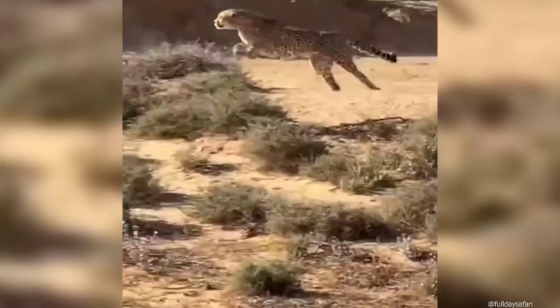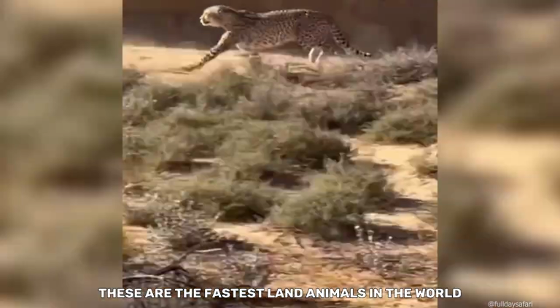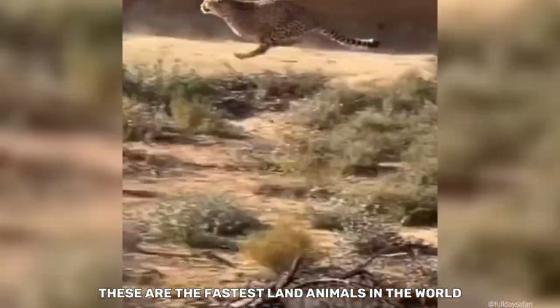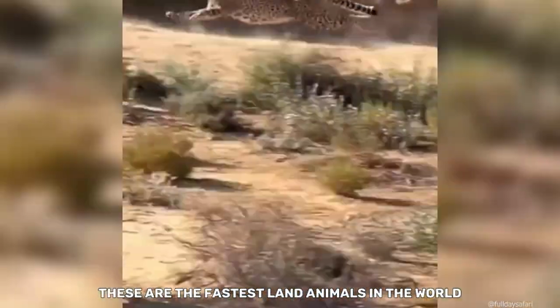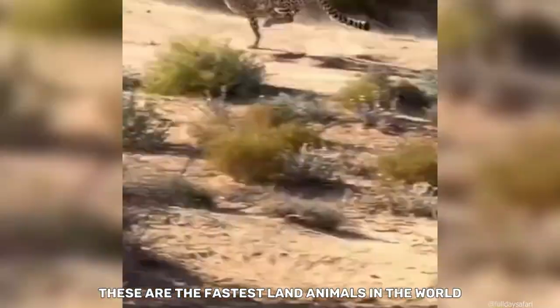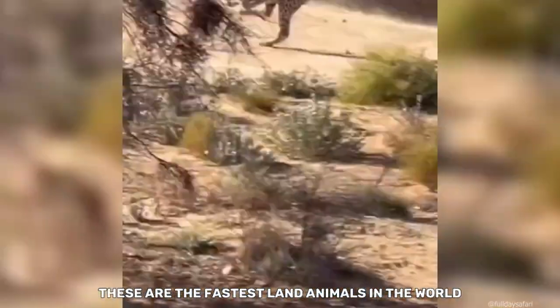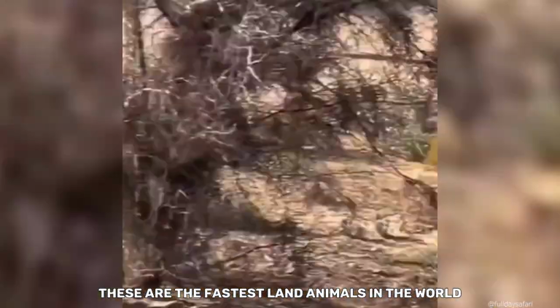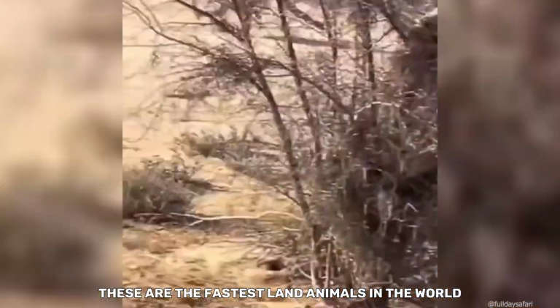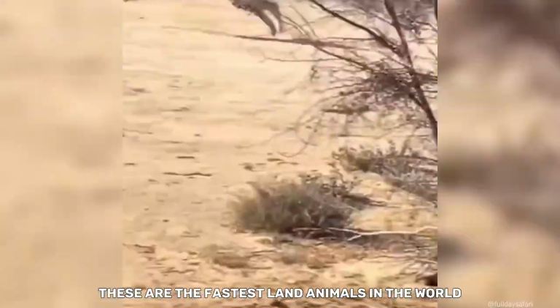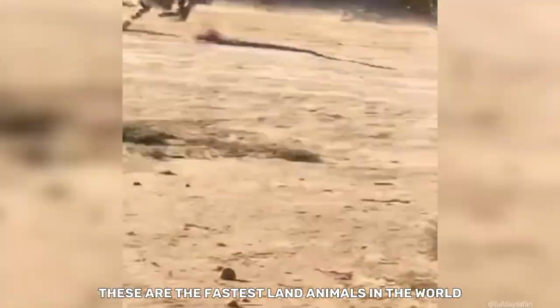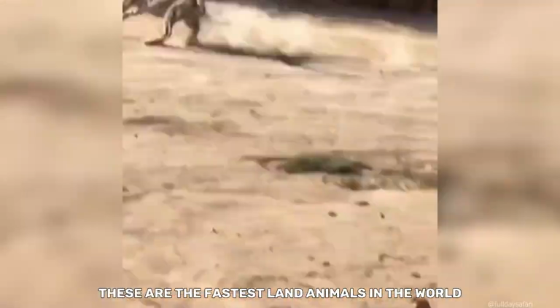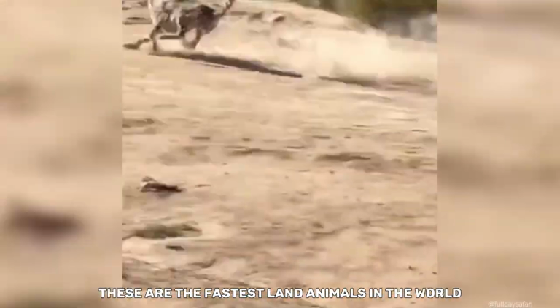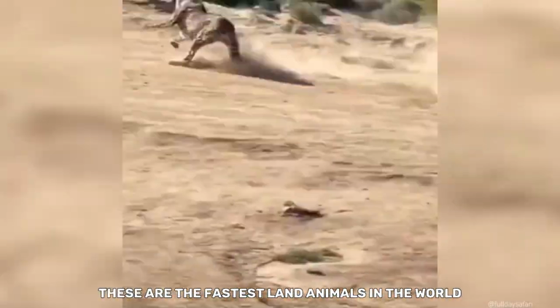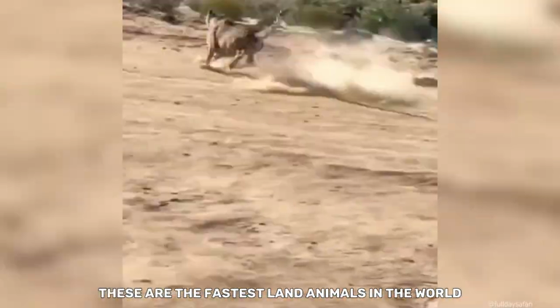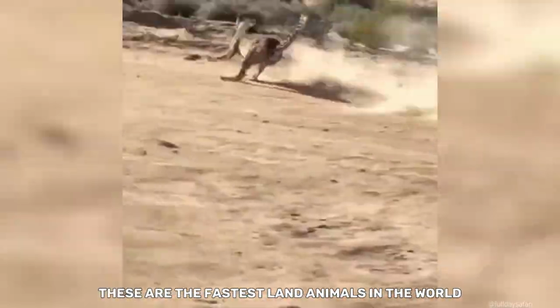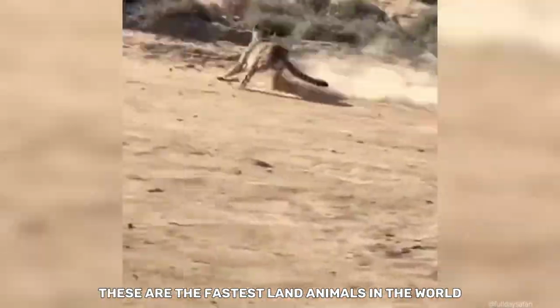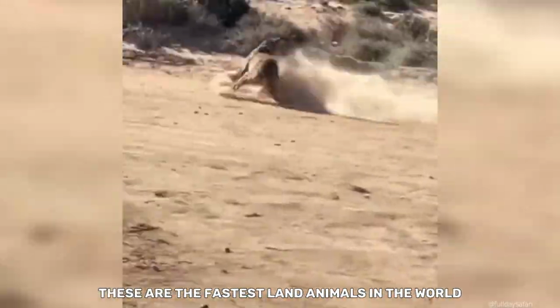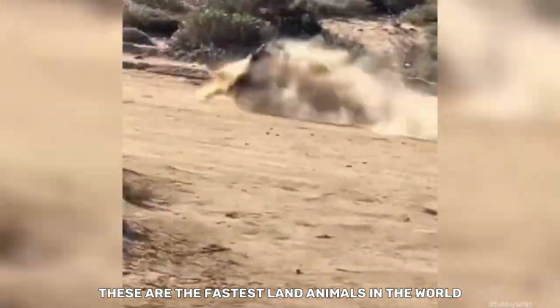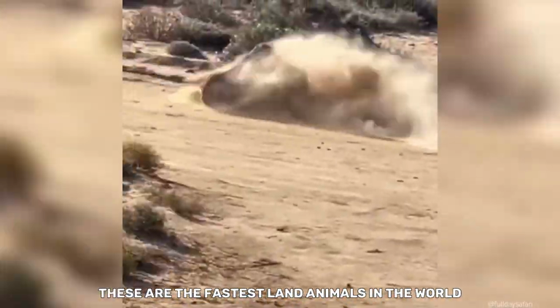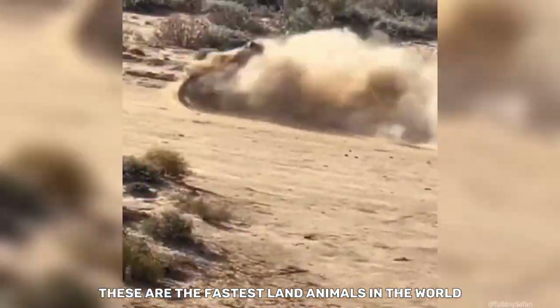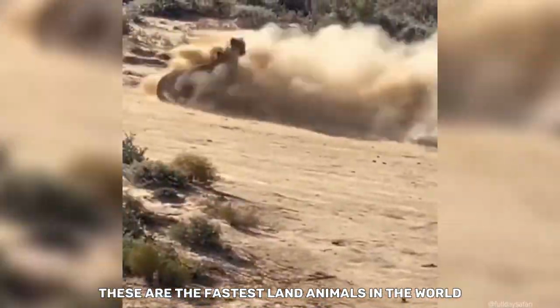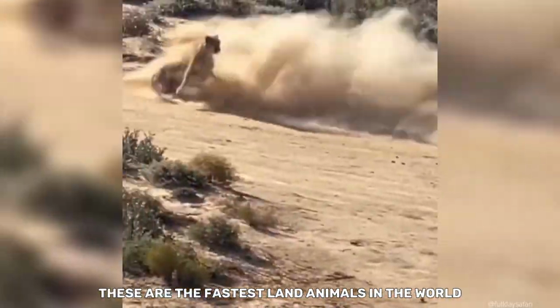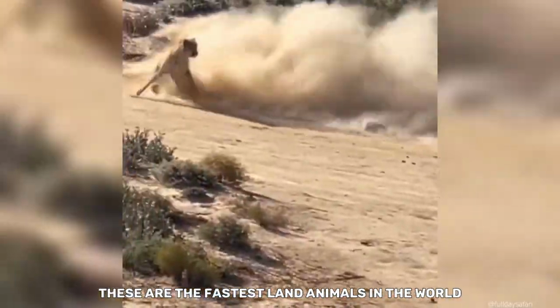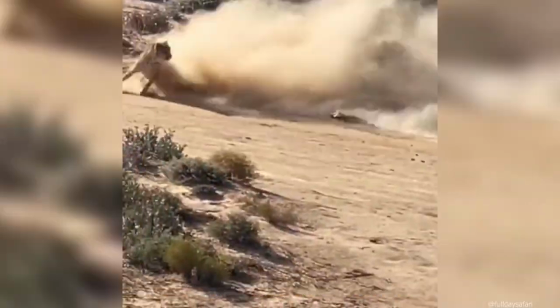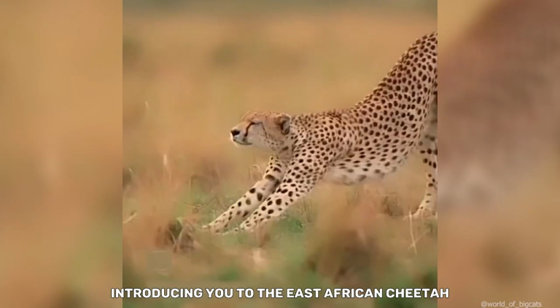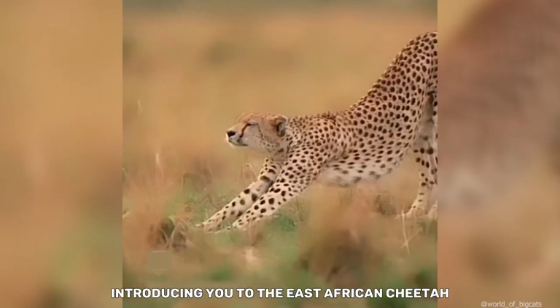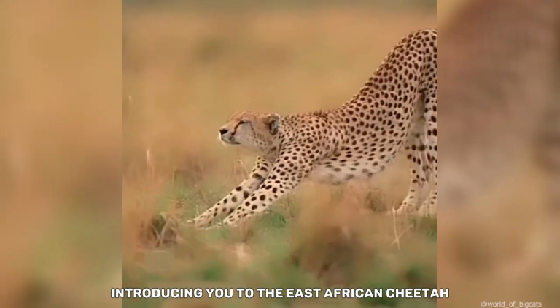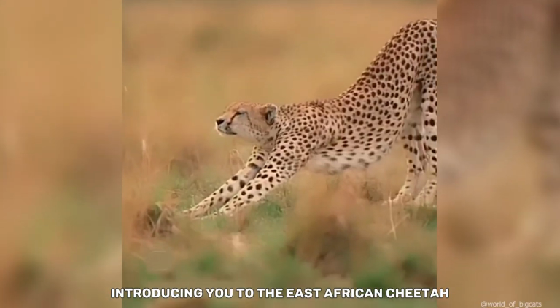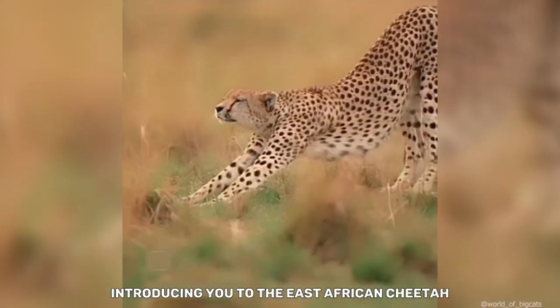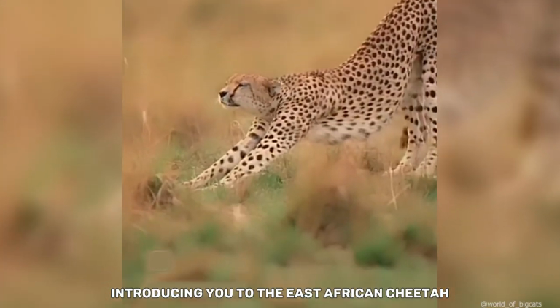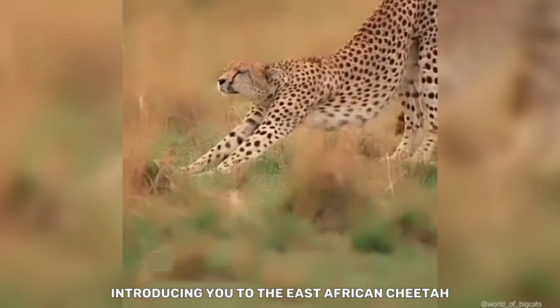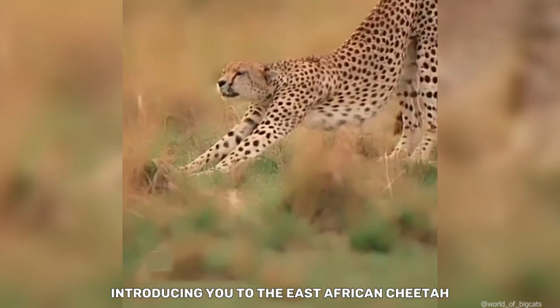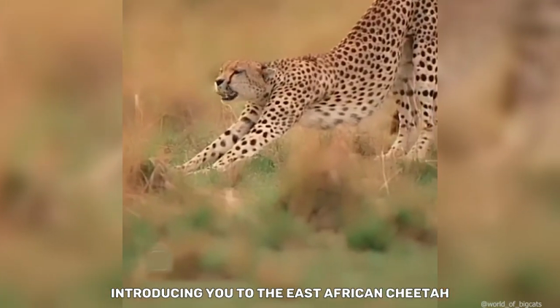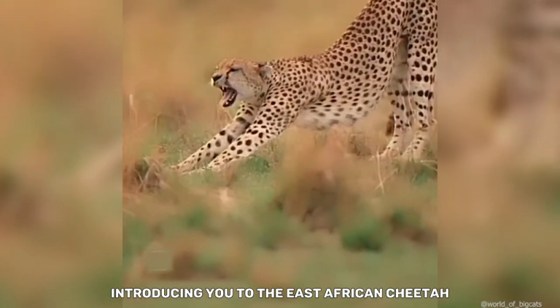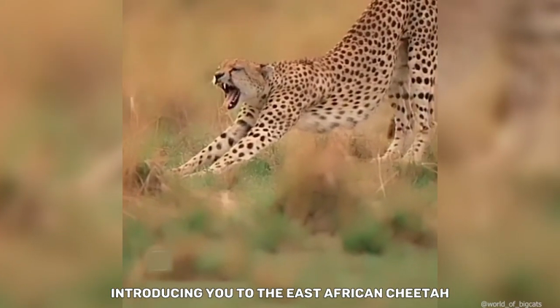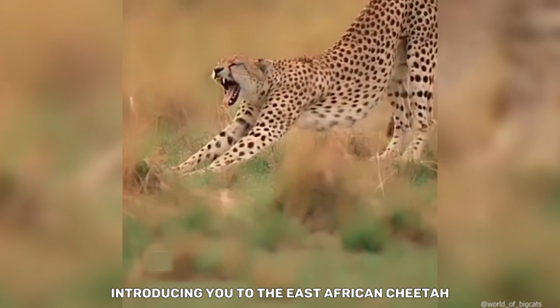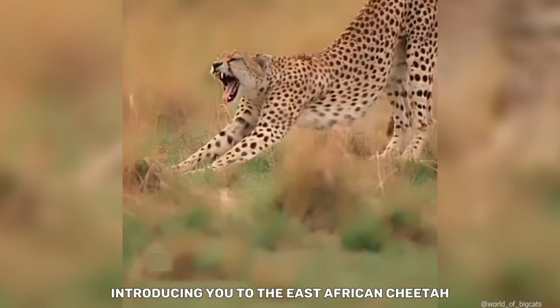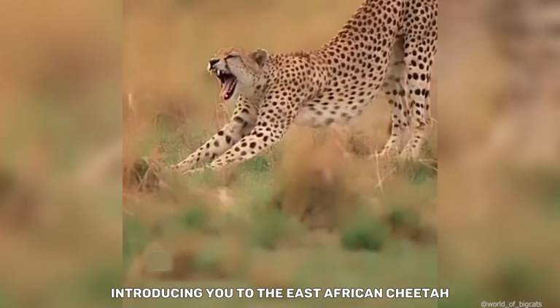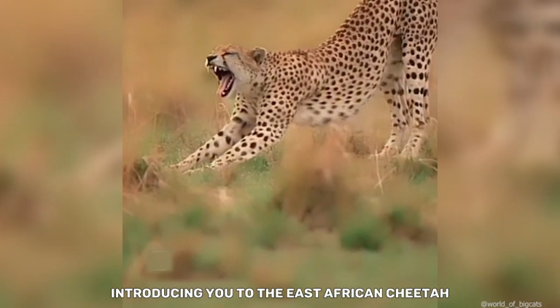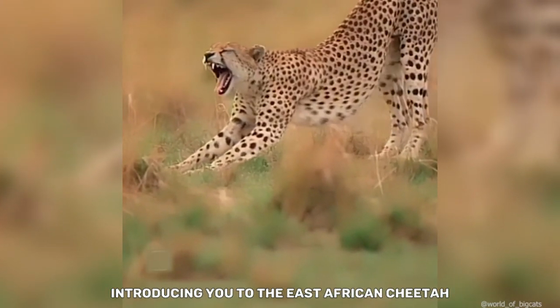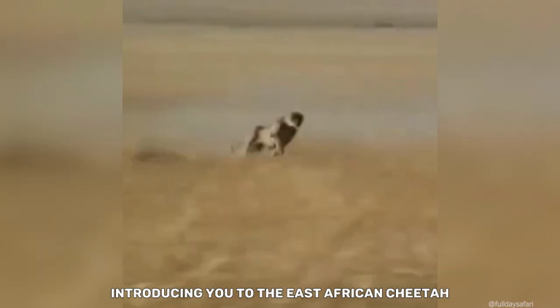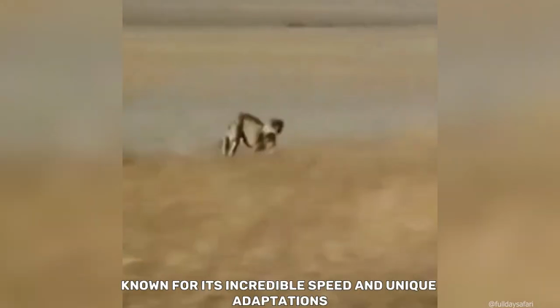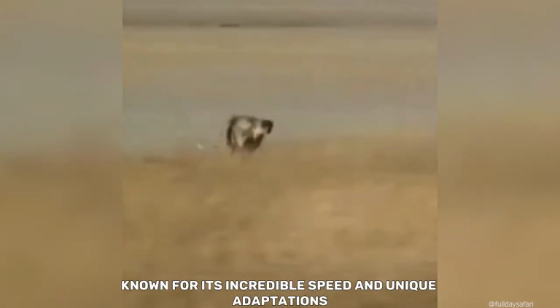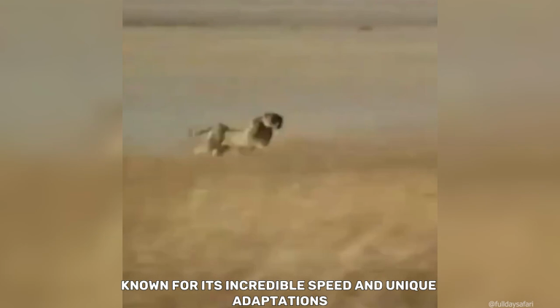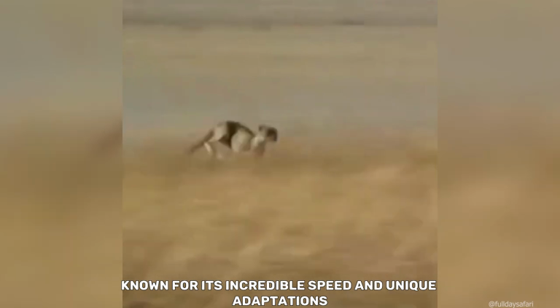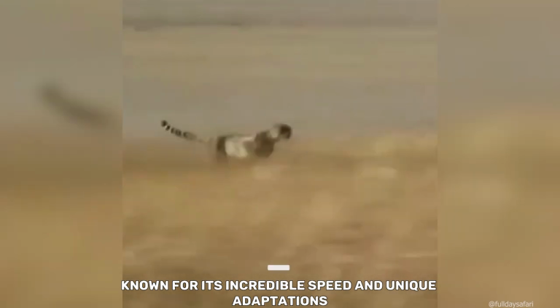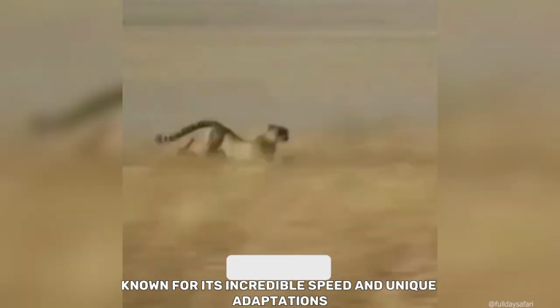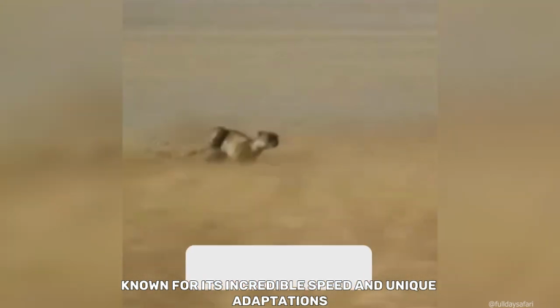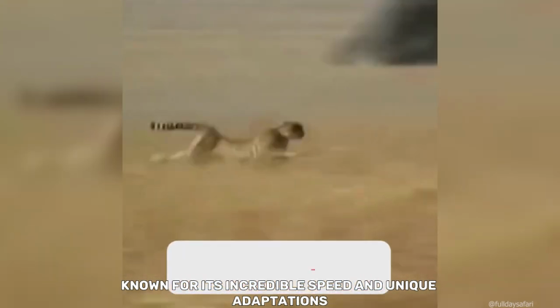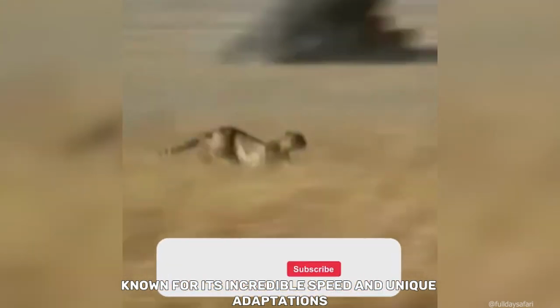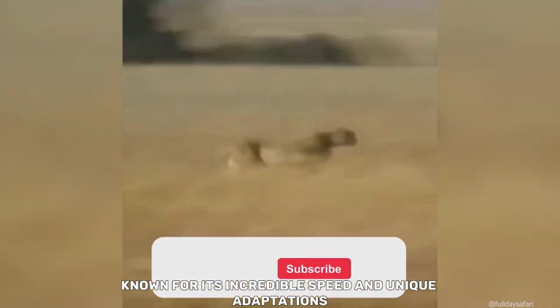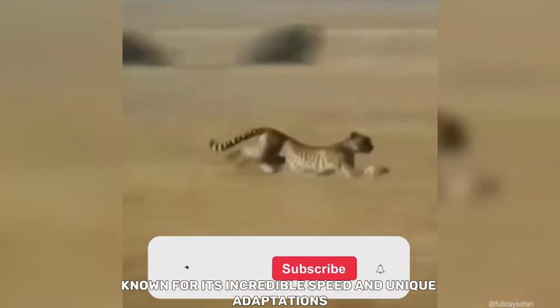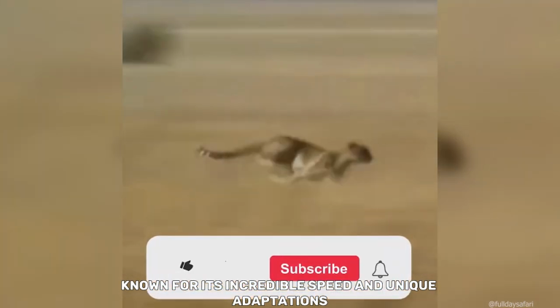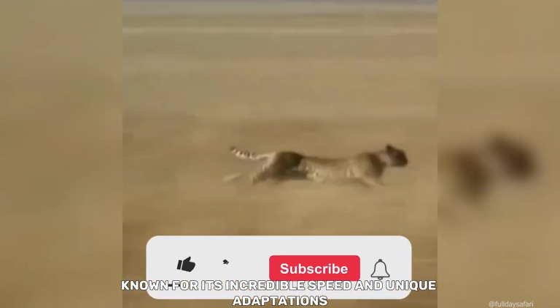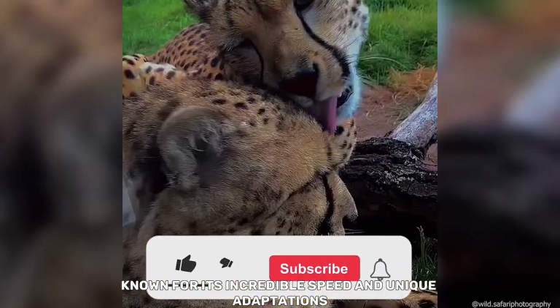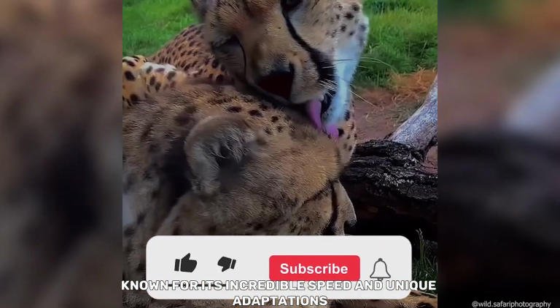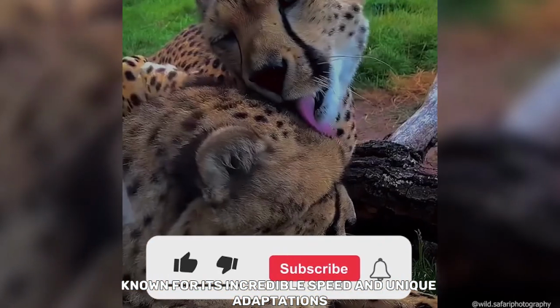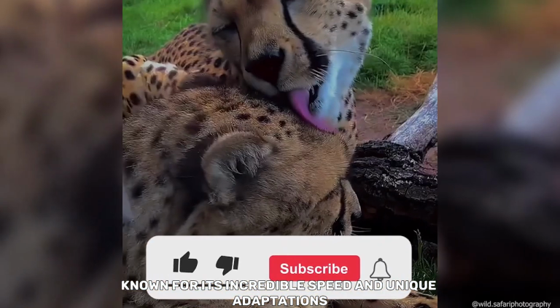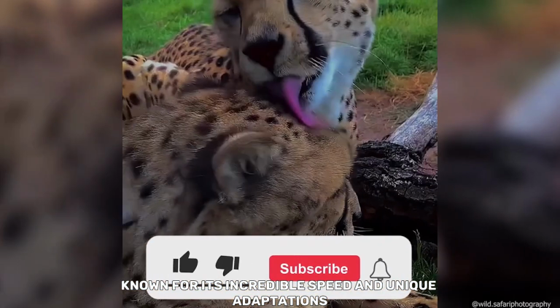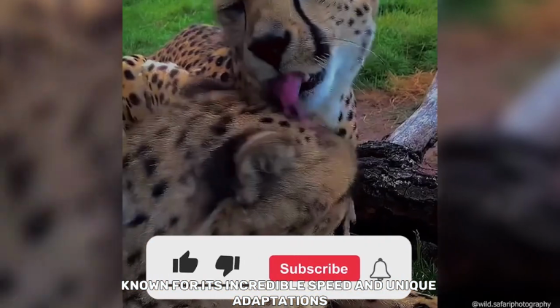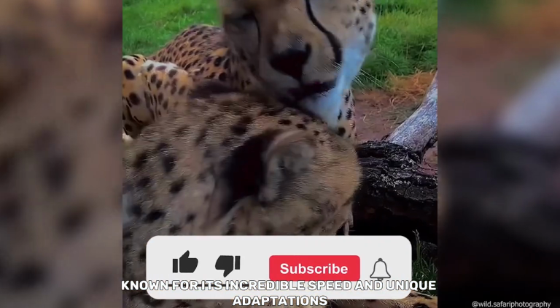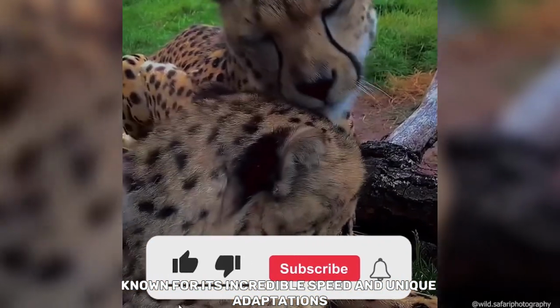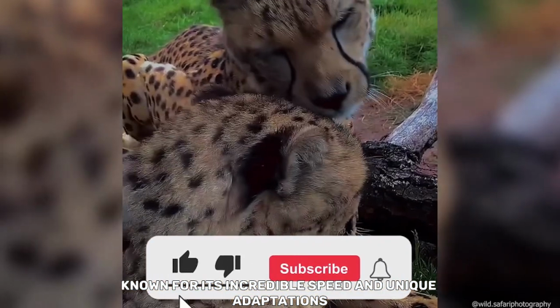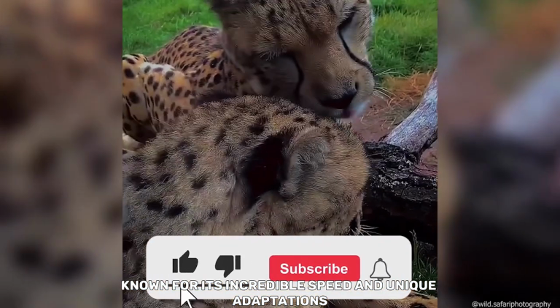These are the fastest land animals in the world. Introducing you to the East African cheetah, known for its incredible speed and unique adaptations.